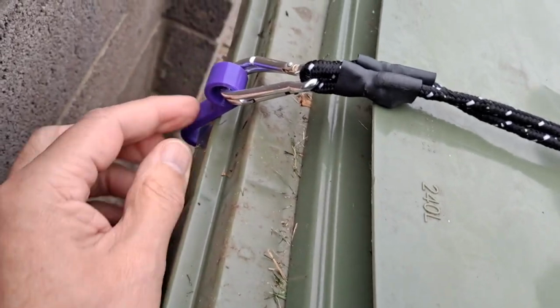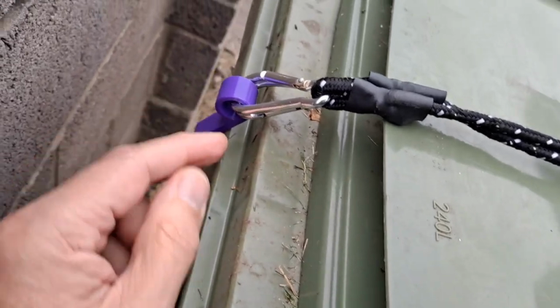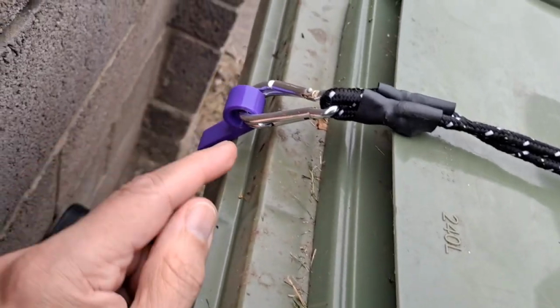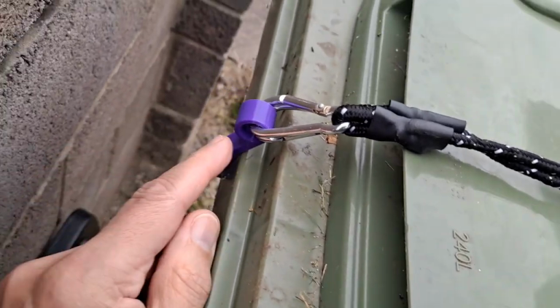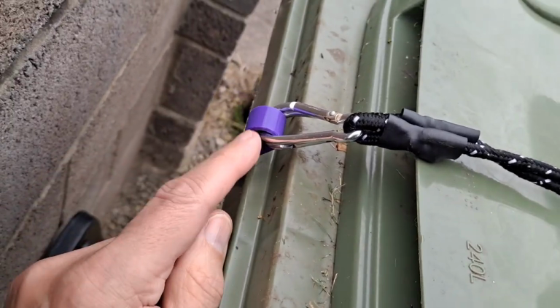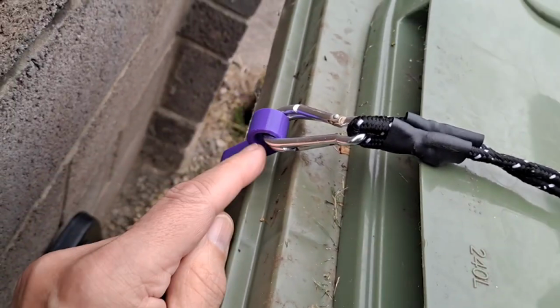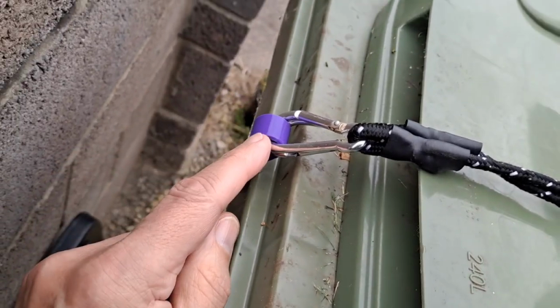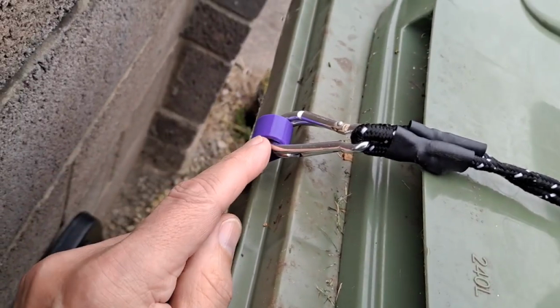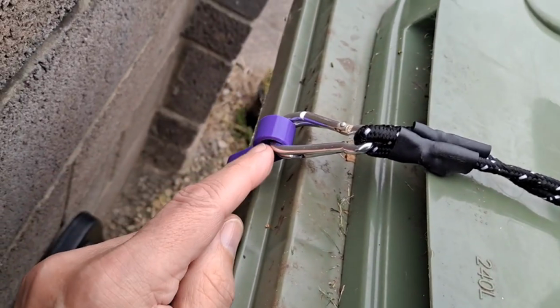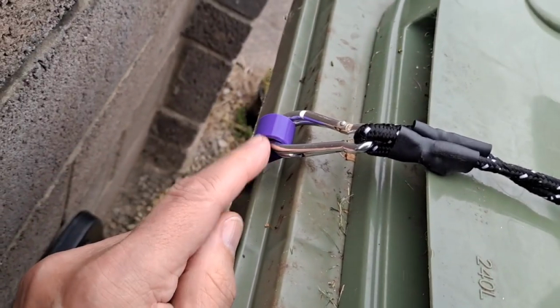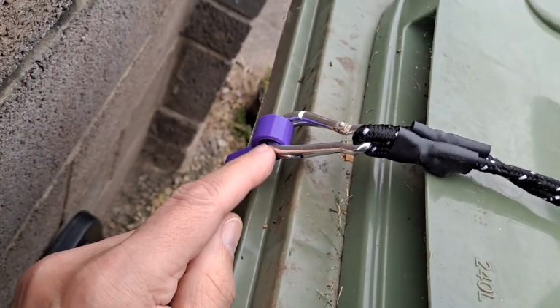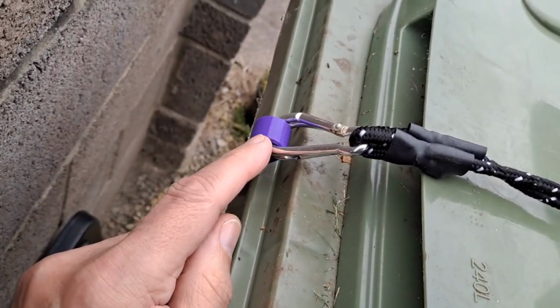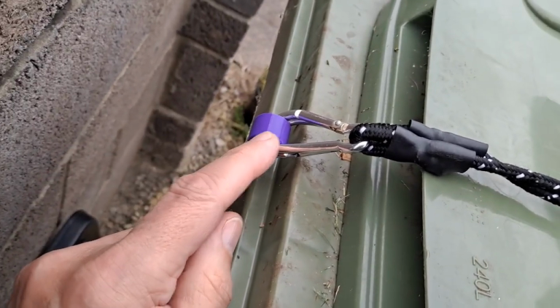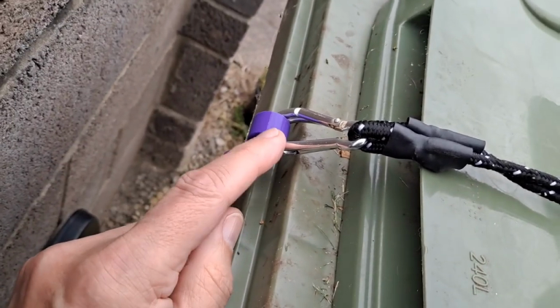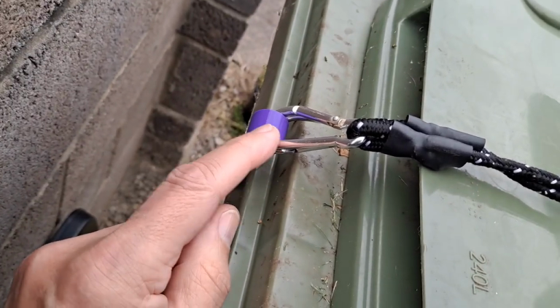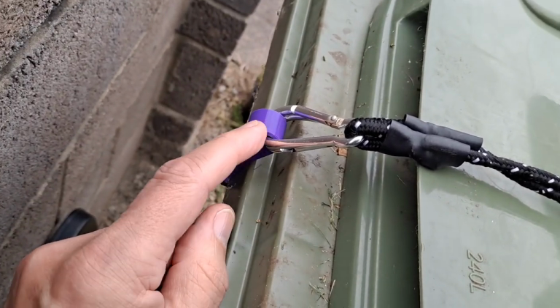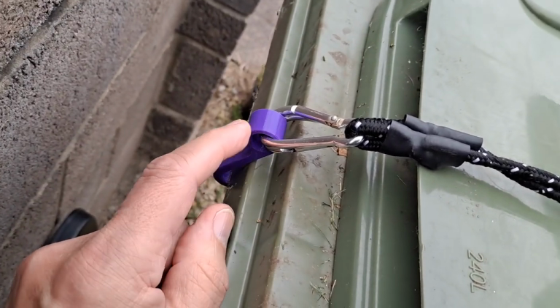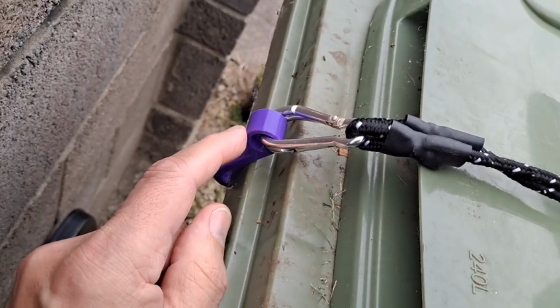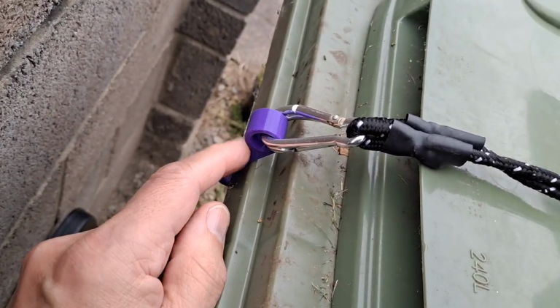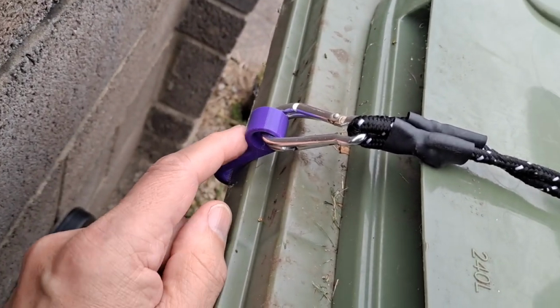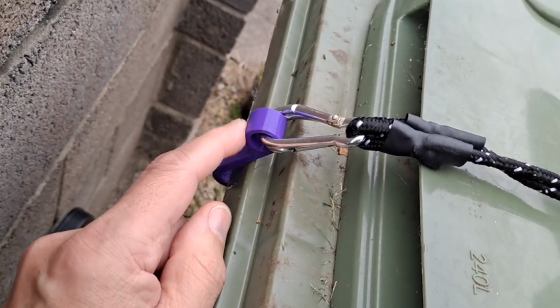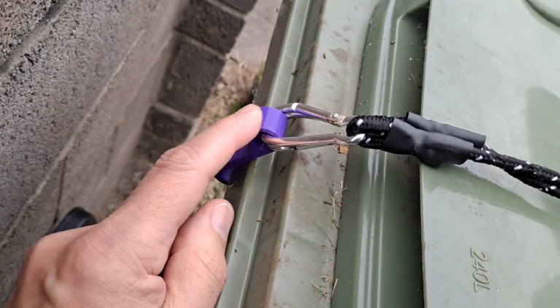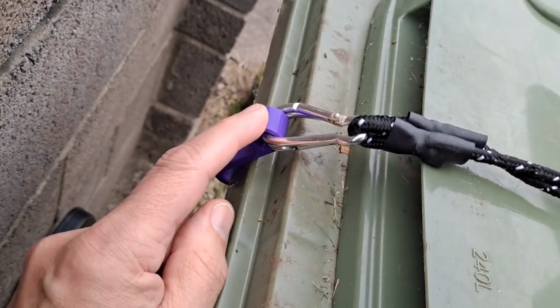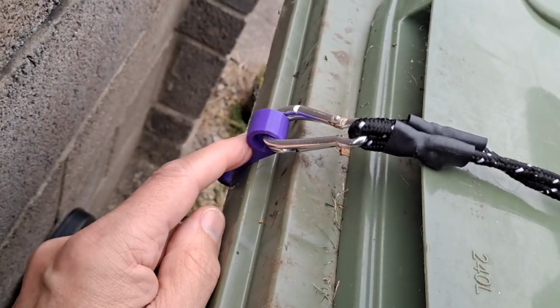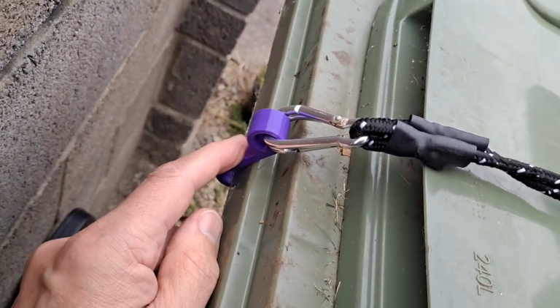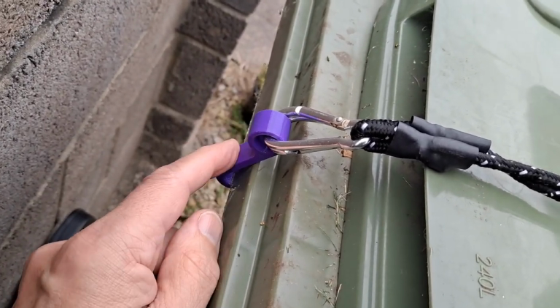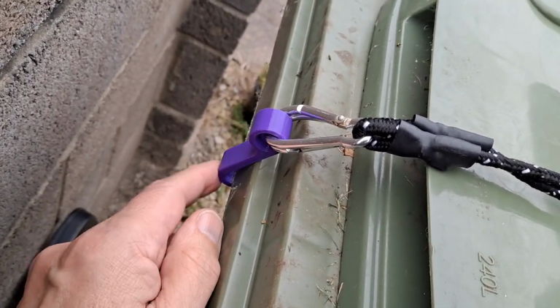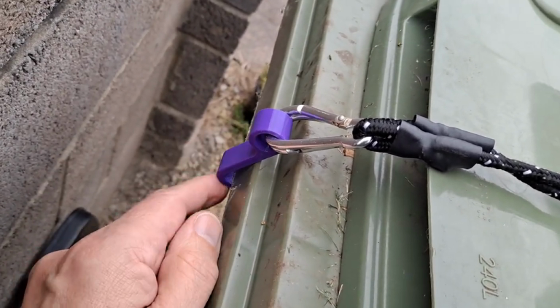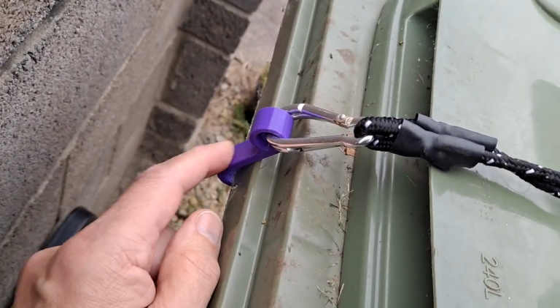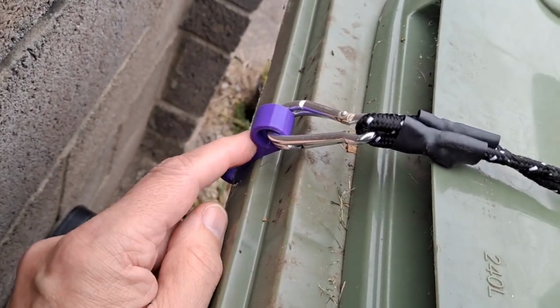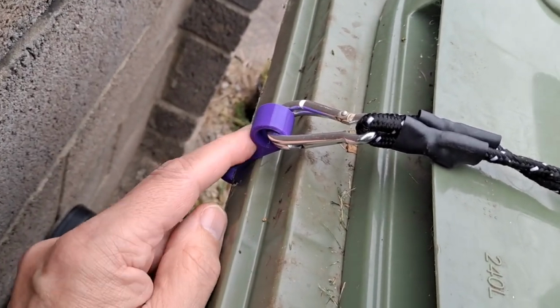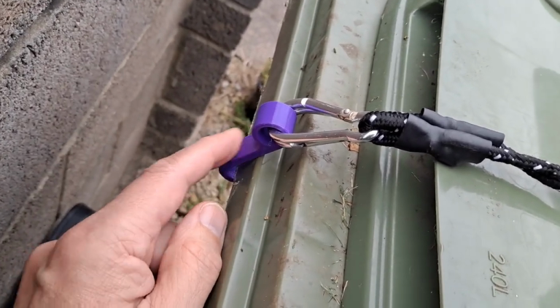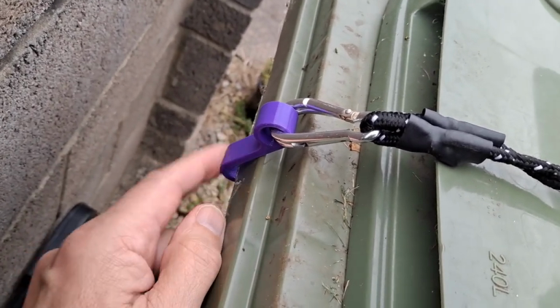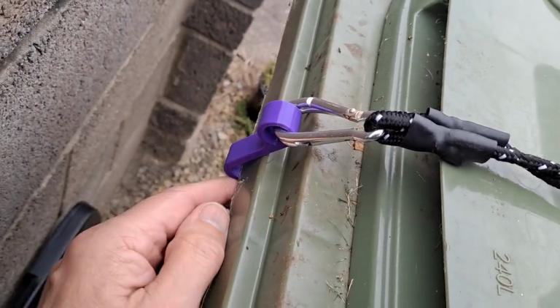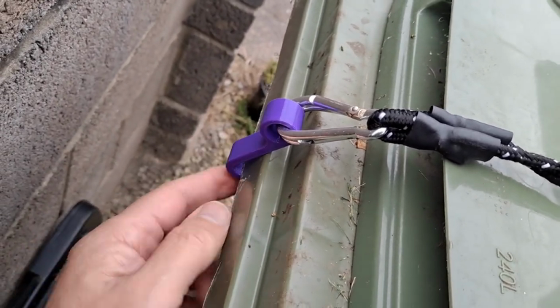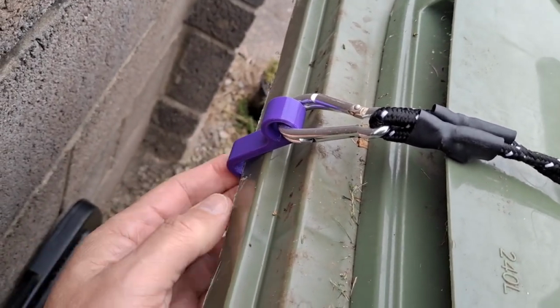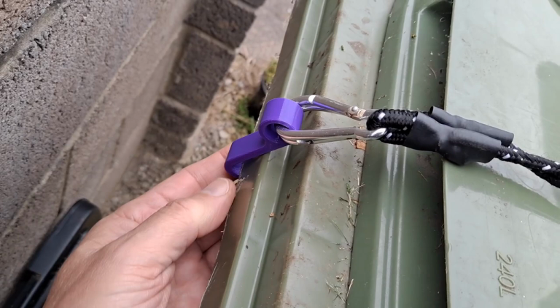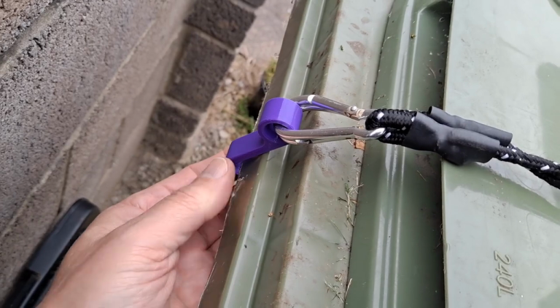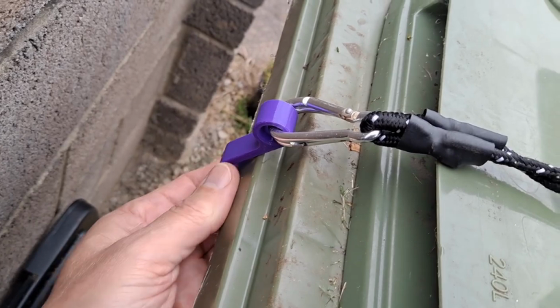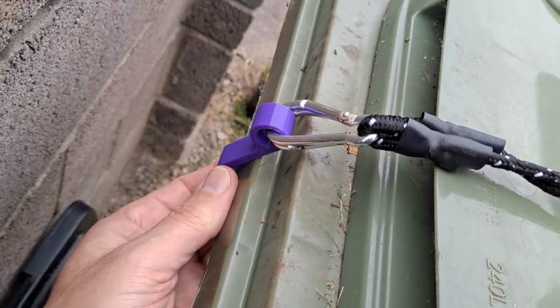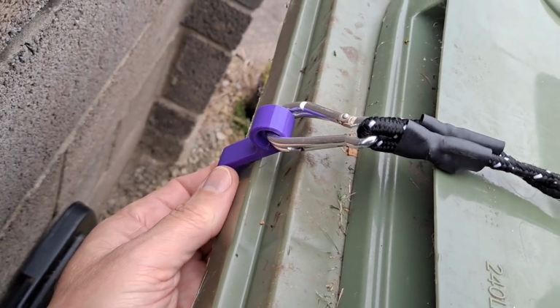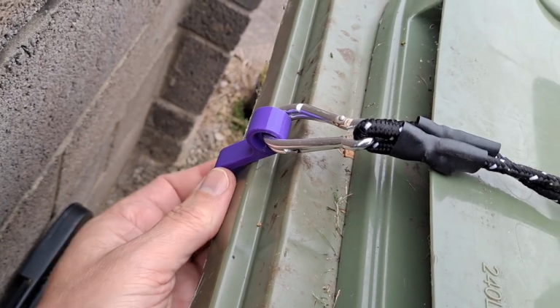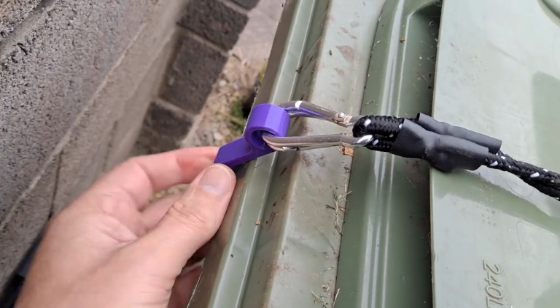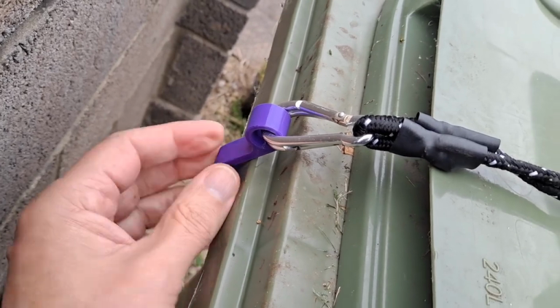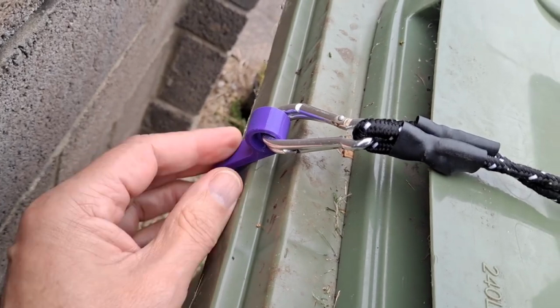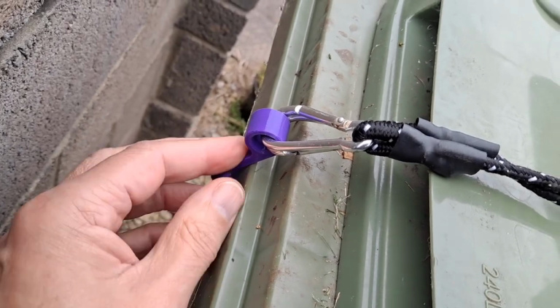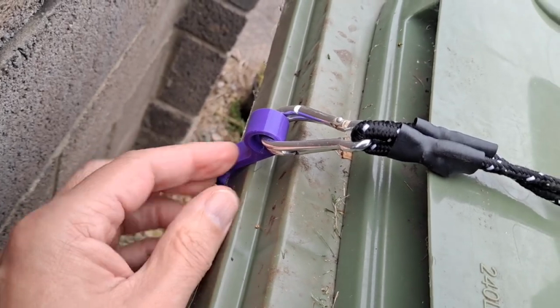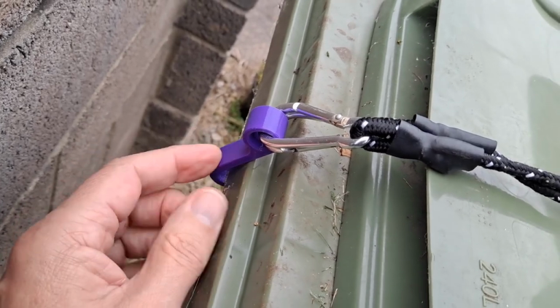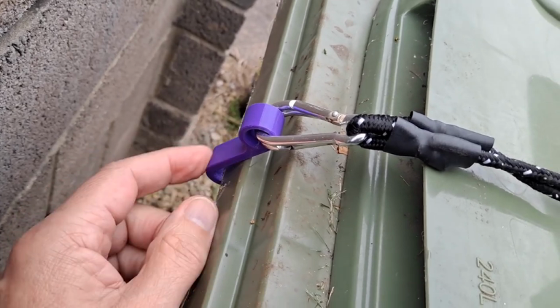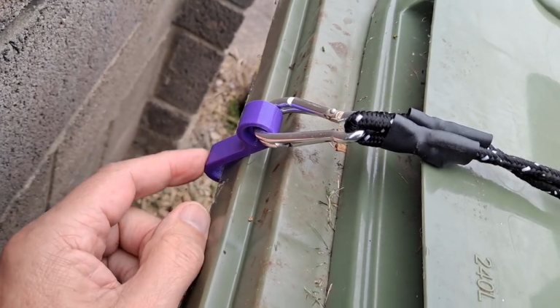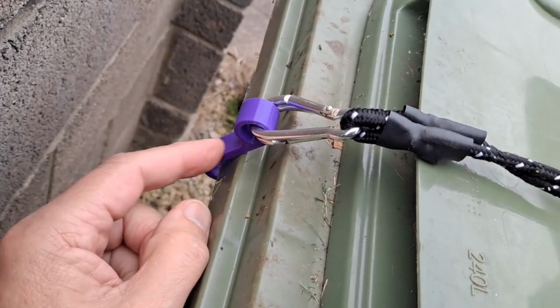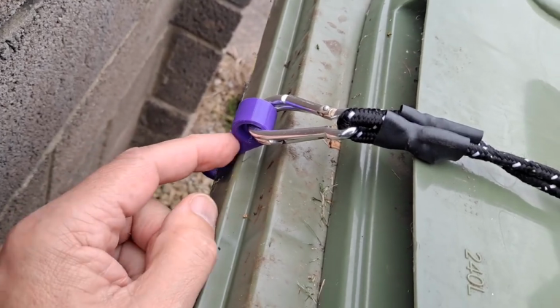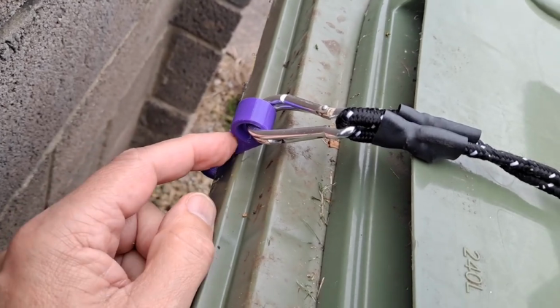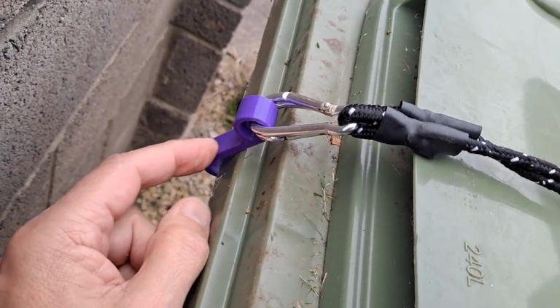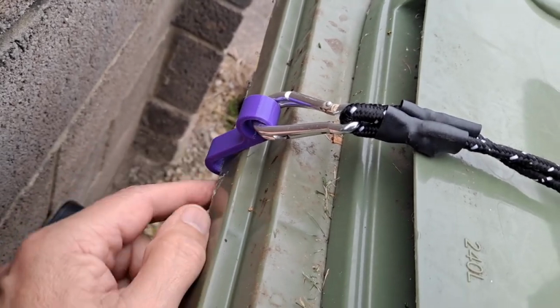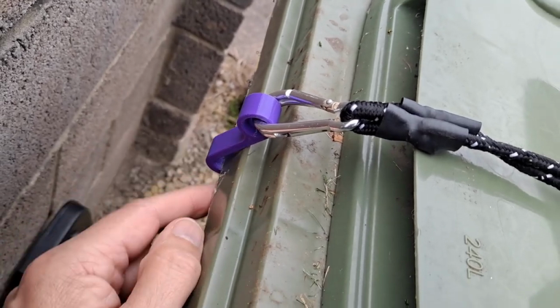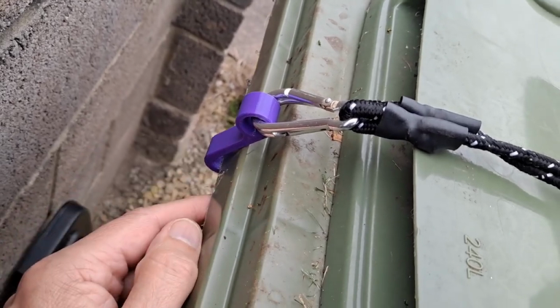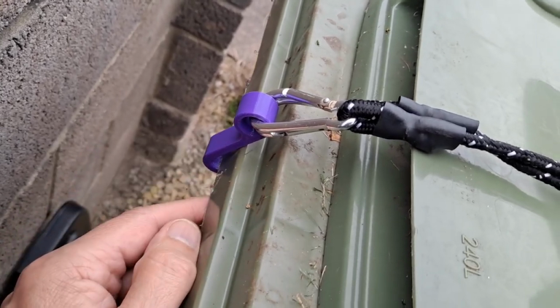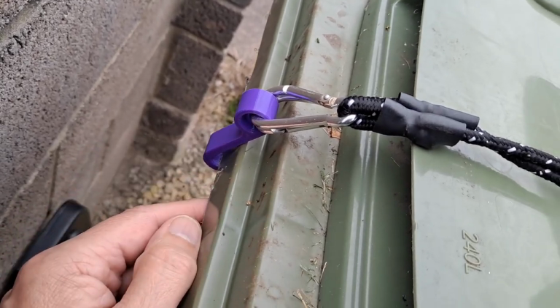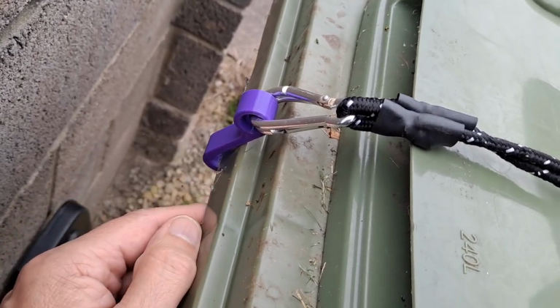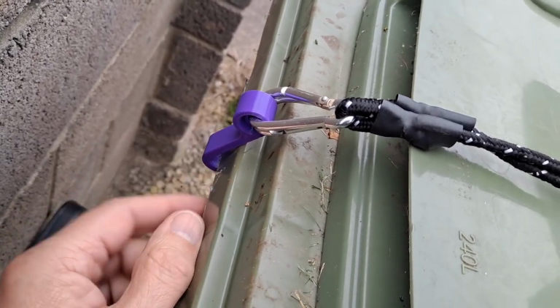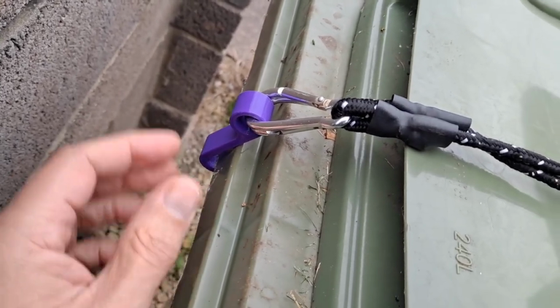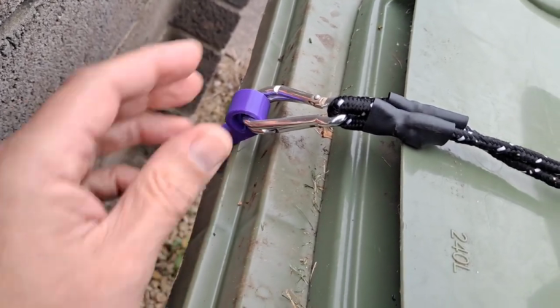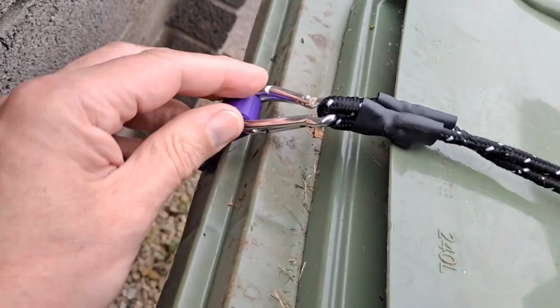I would expect this to degrade in sunlight over time, but at the moment it fits.